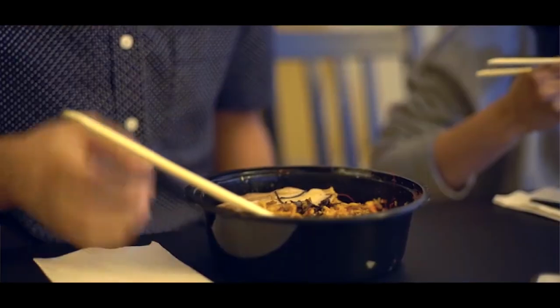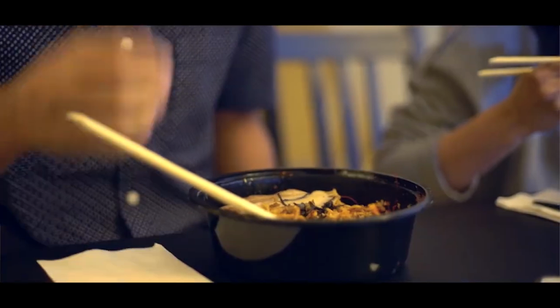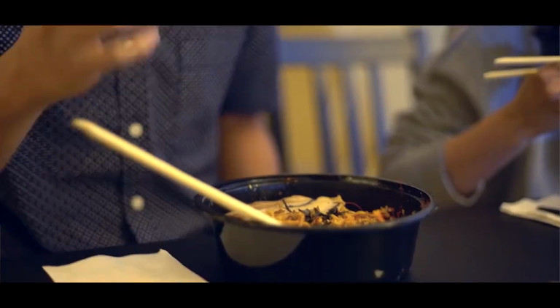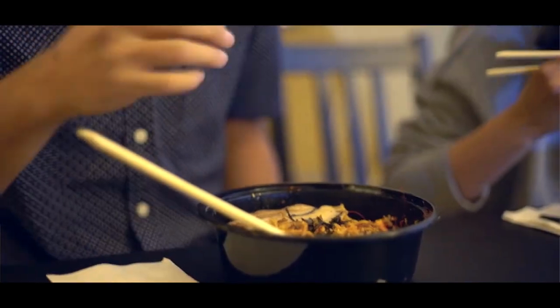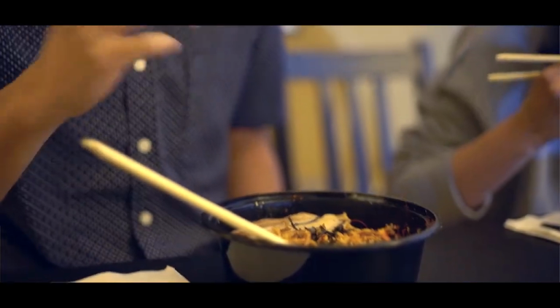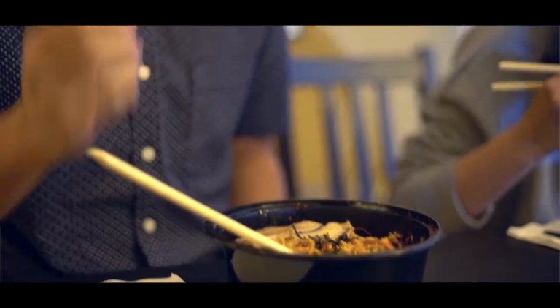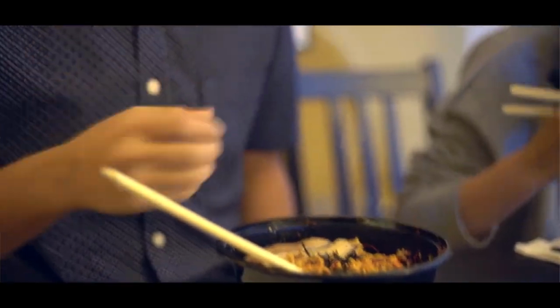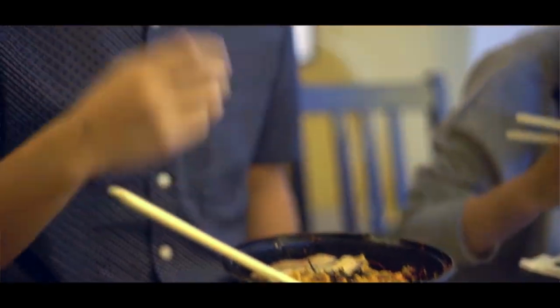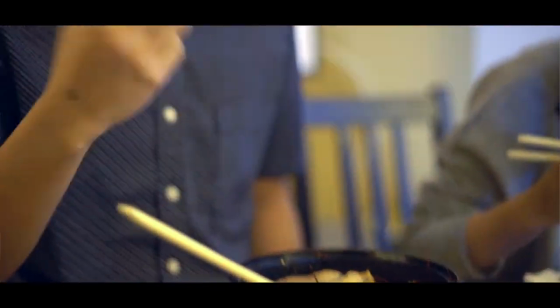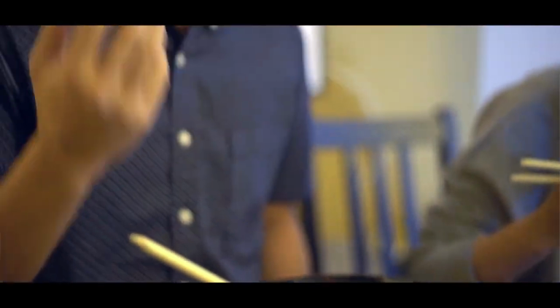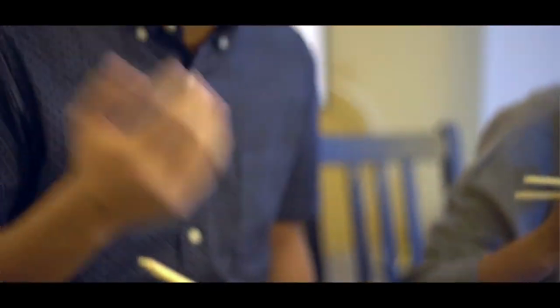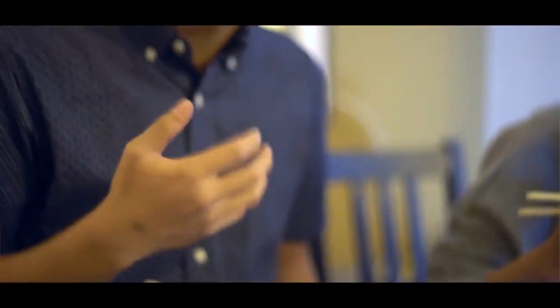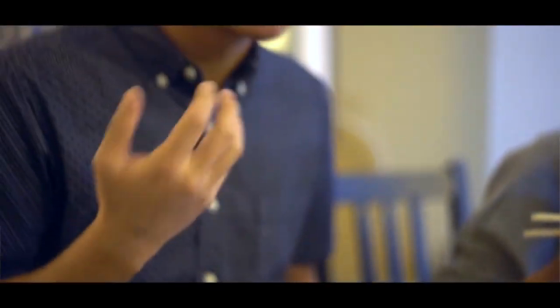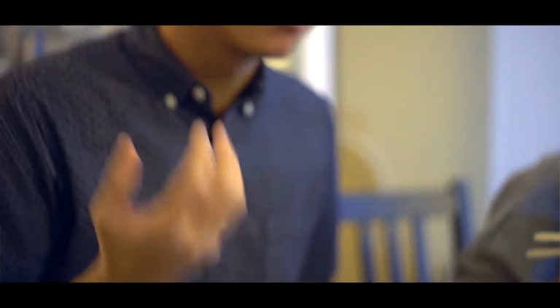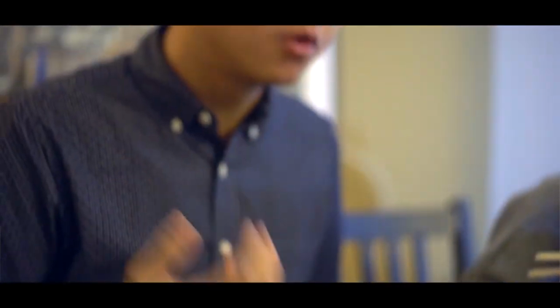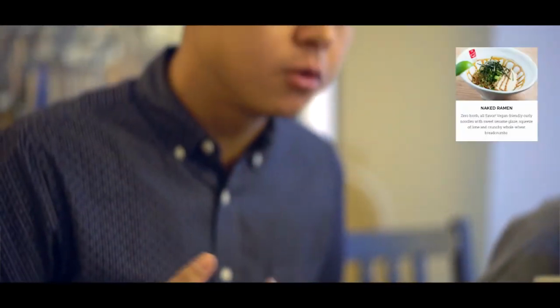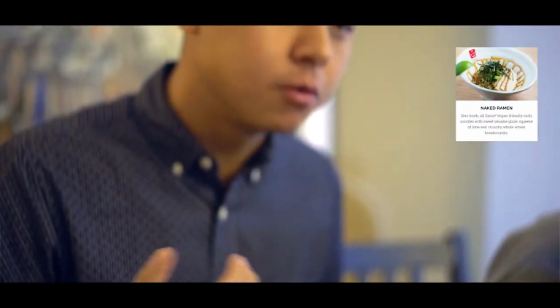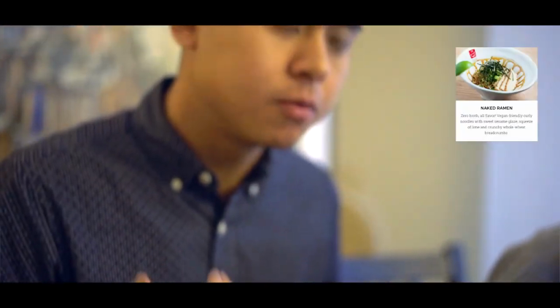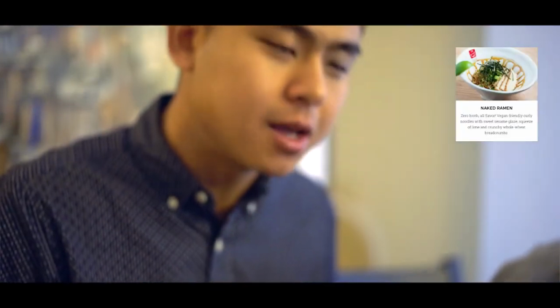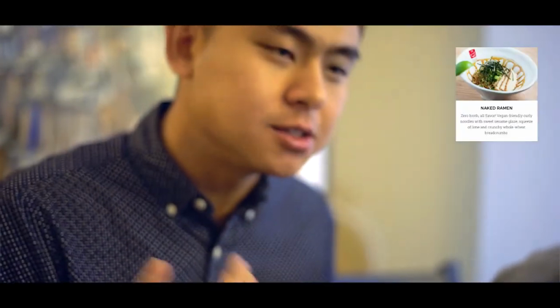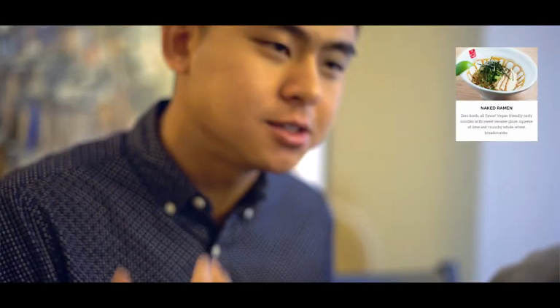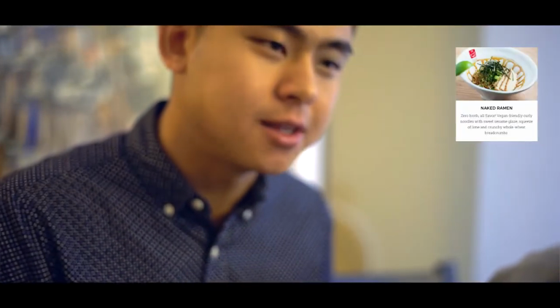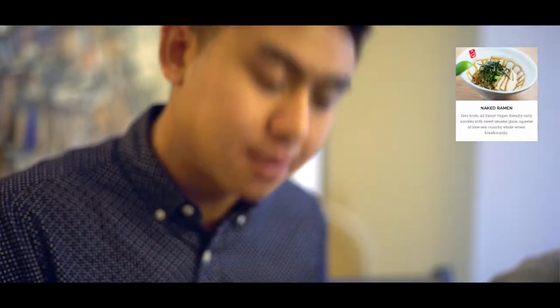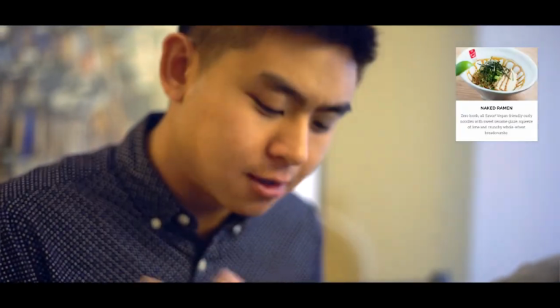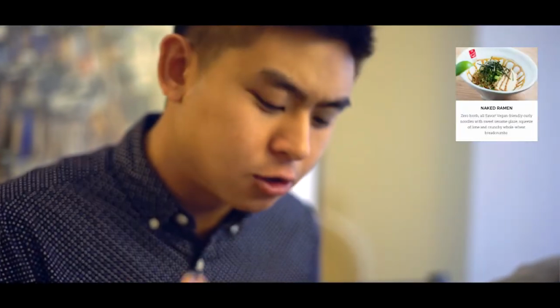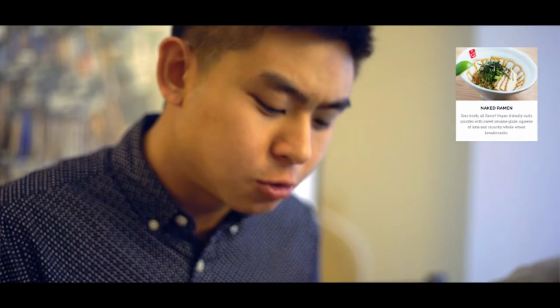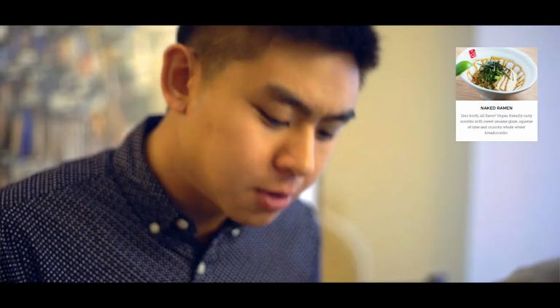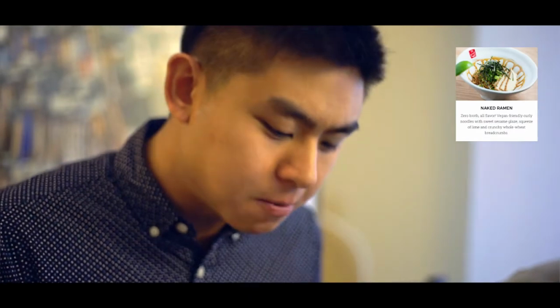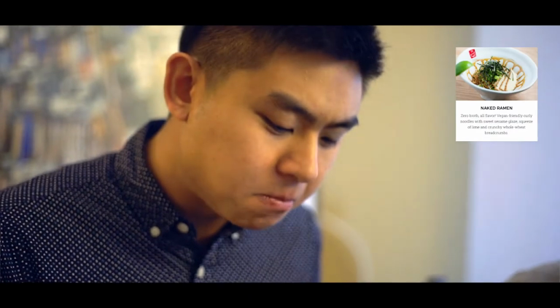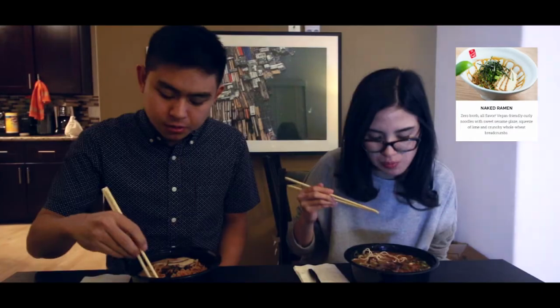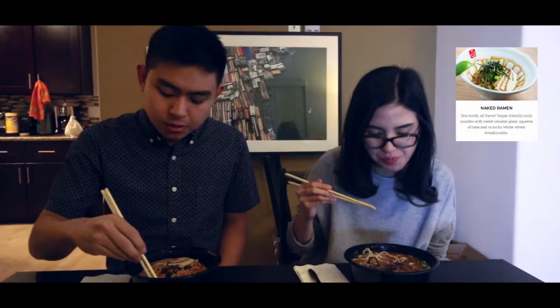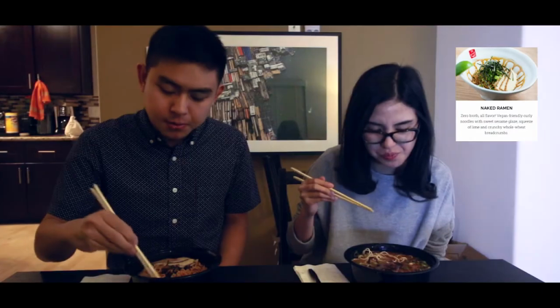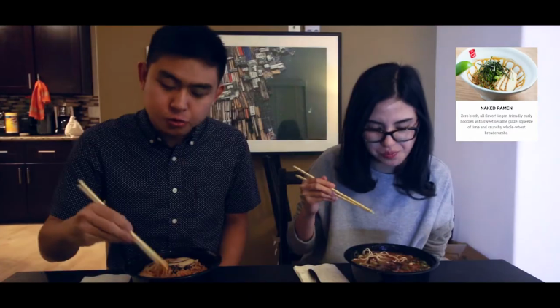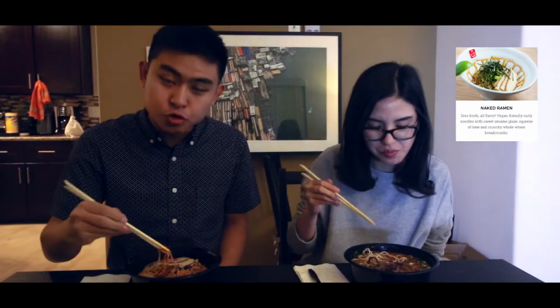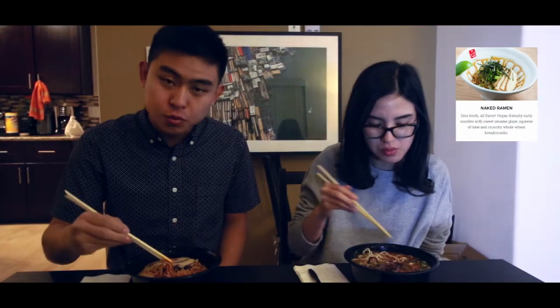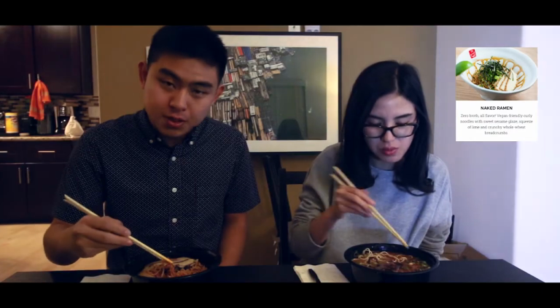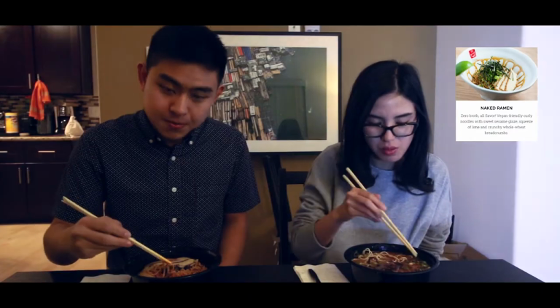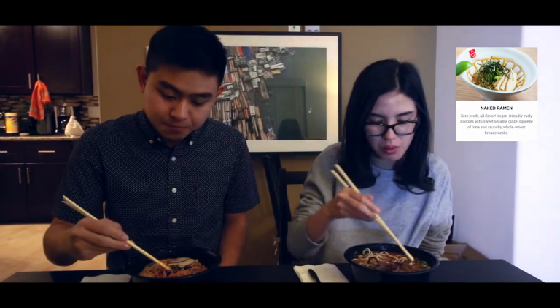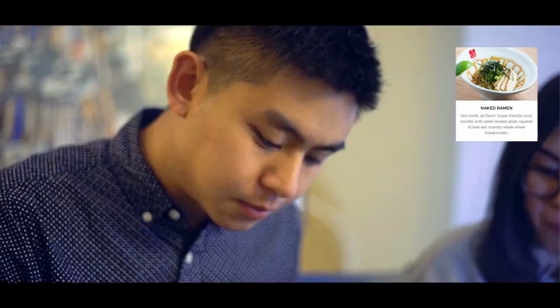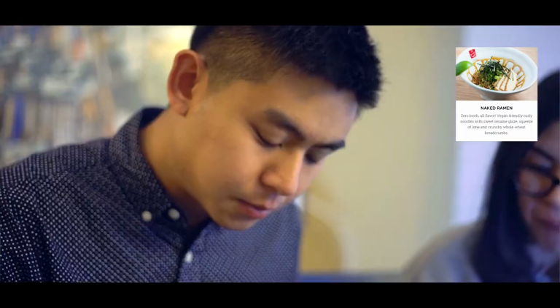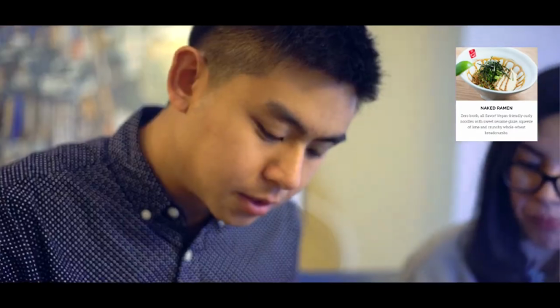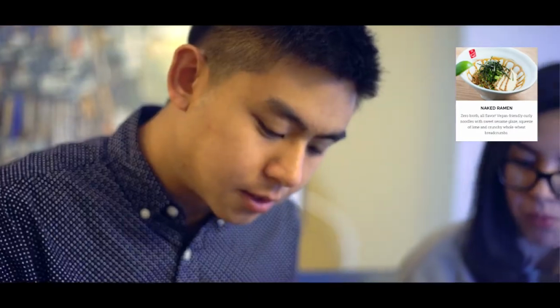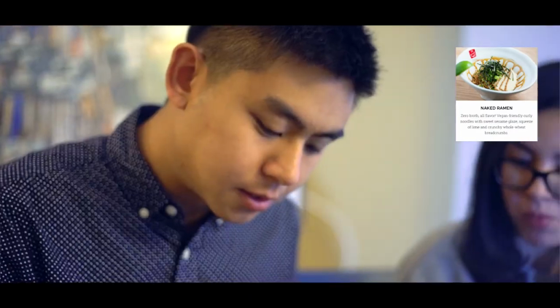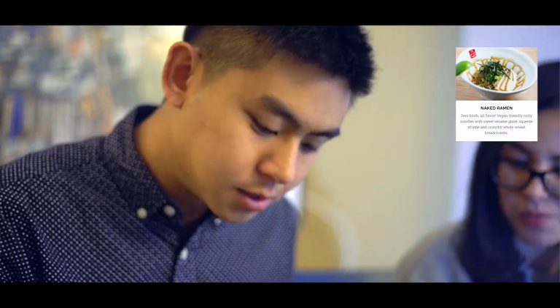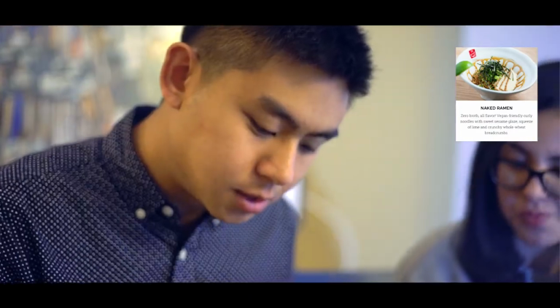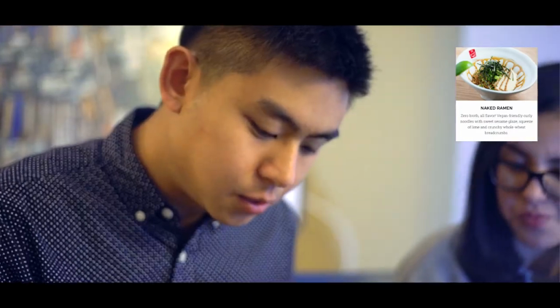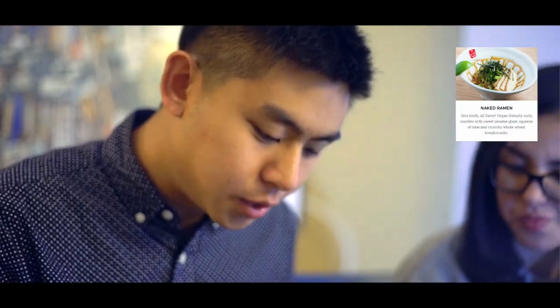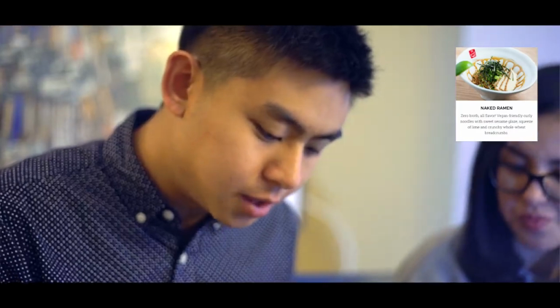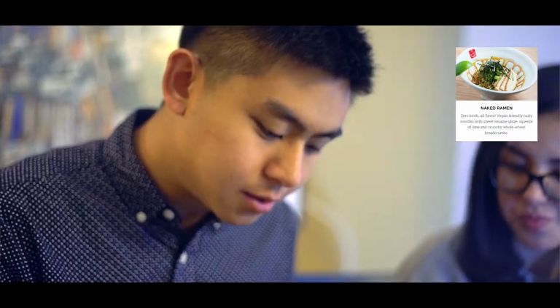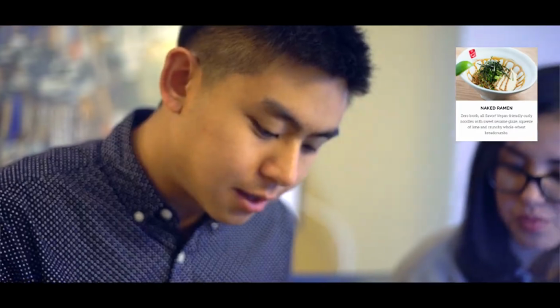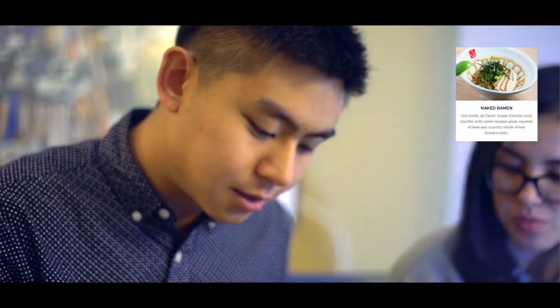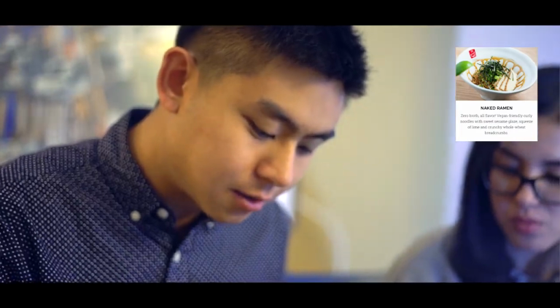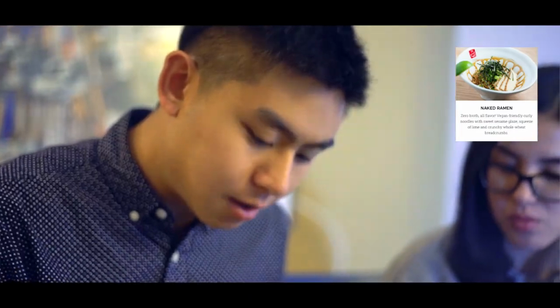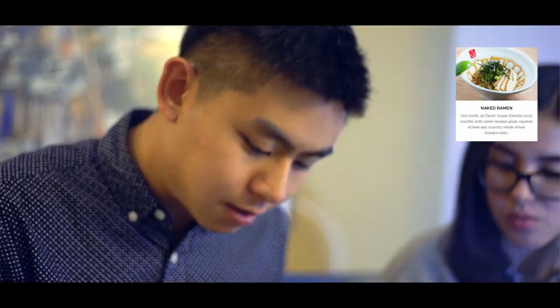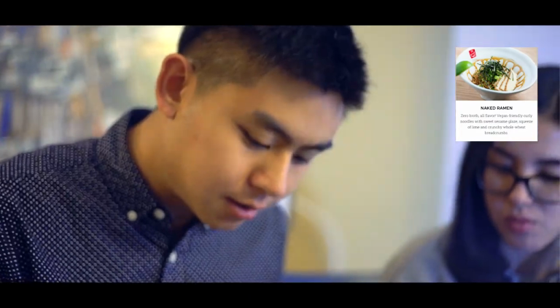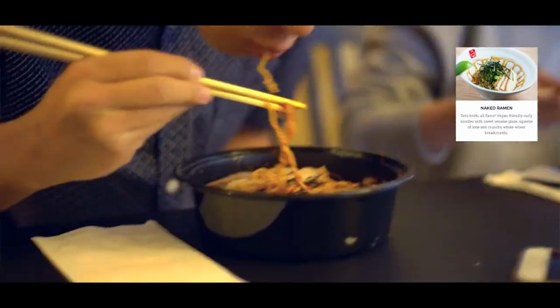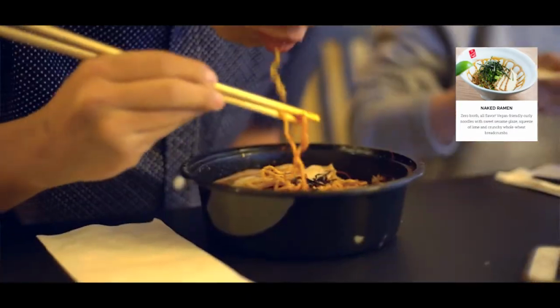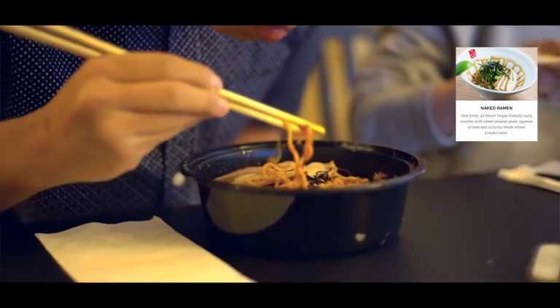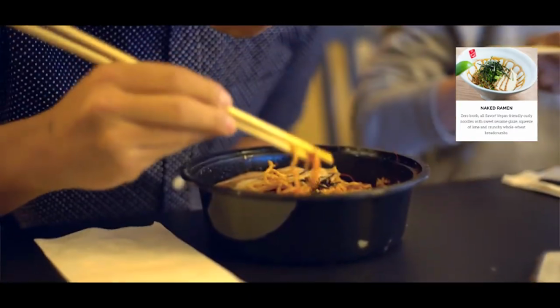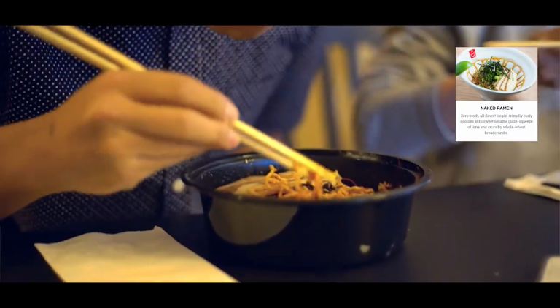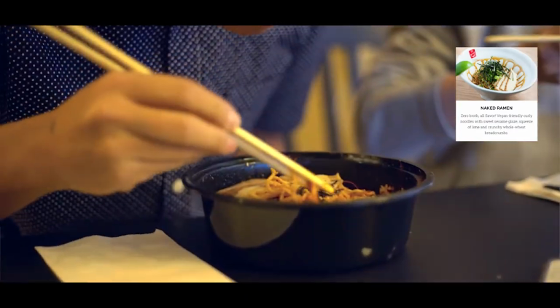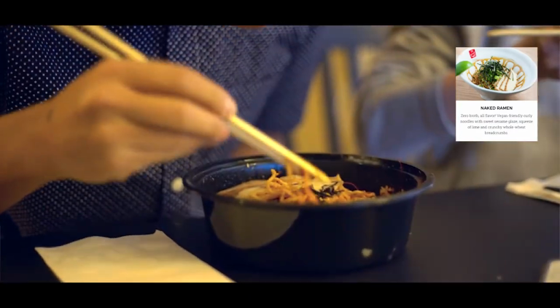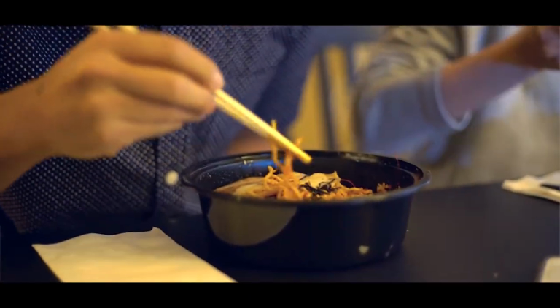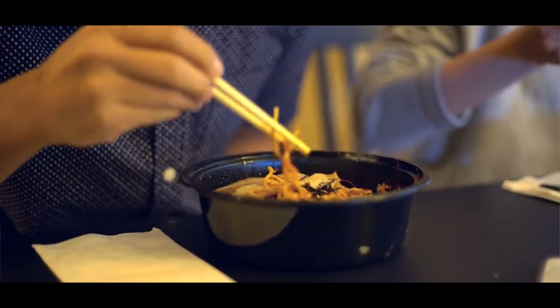The dry ramen has a nice kick to it. It's a bit chewy with the seaweed and the garlic. Pretty spicy.